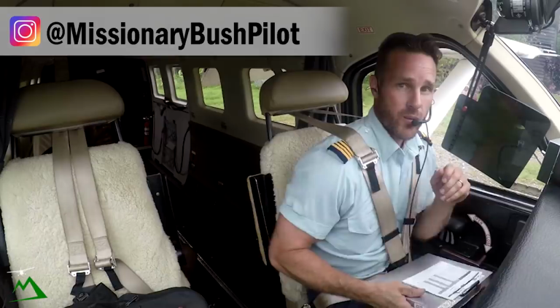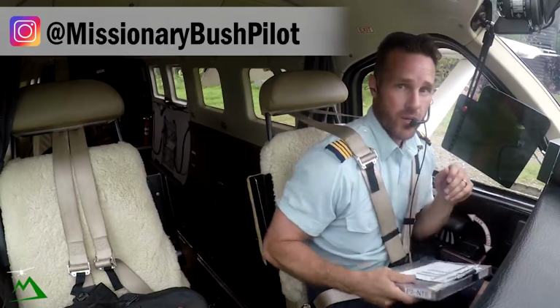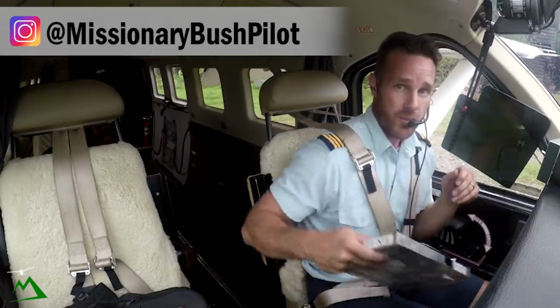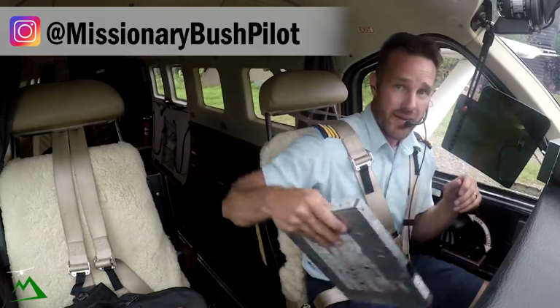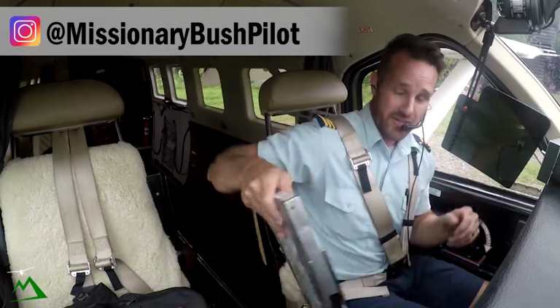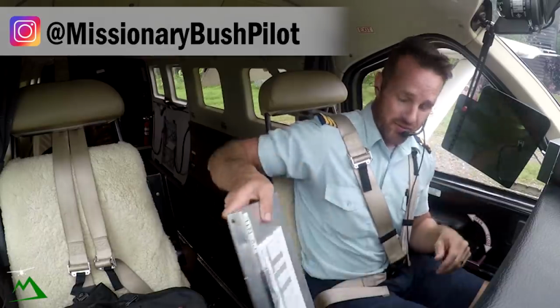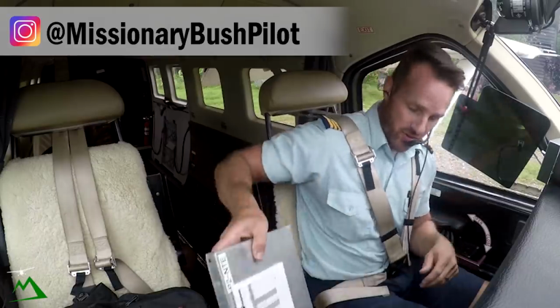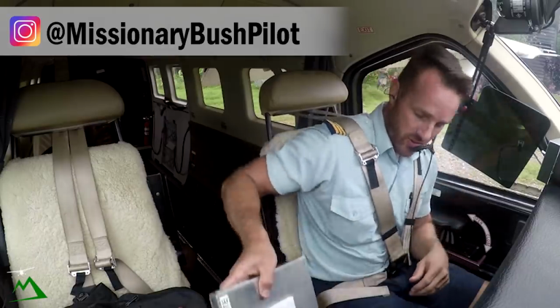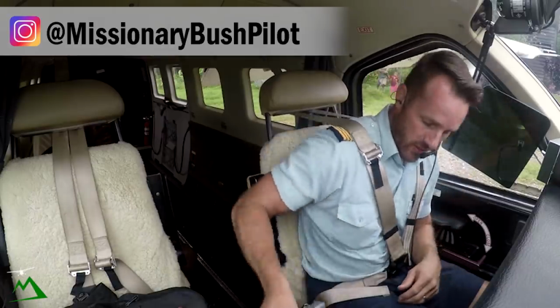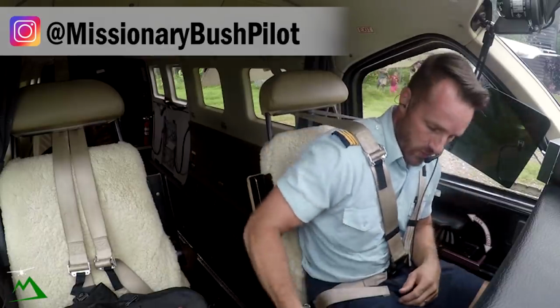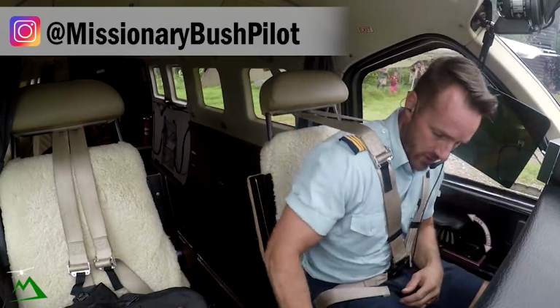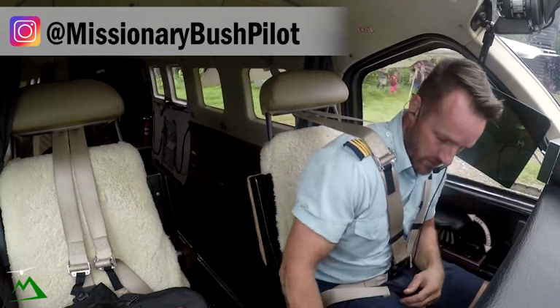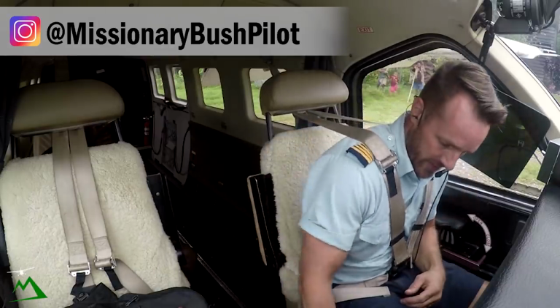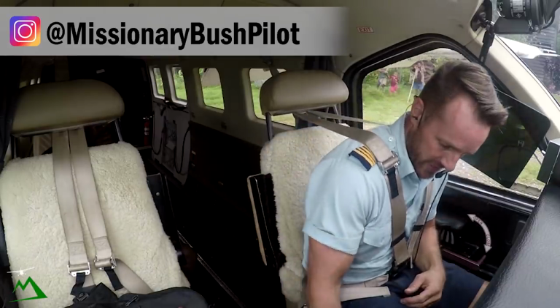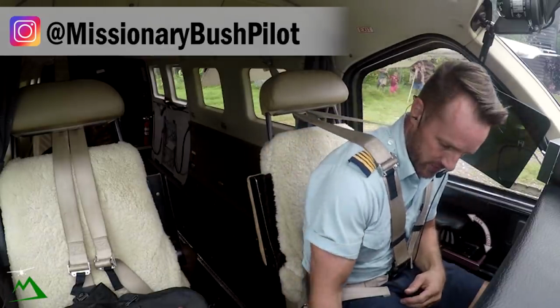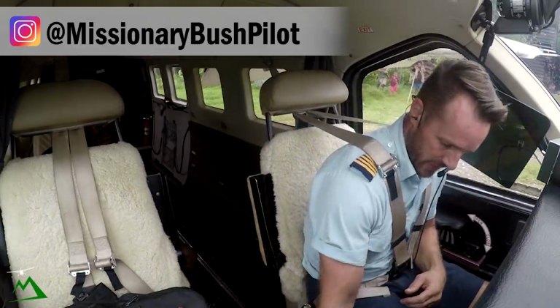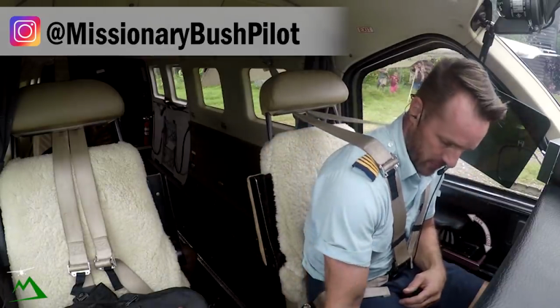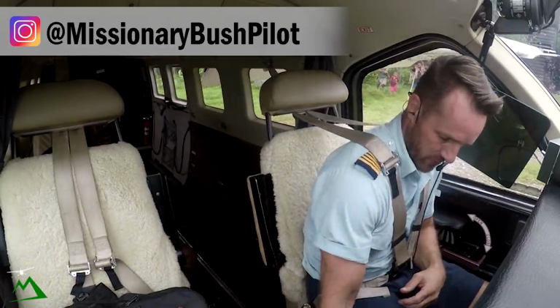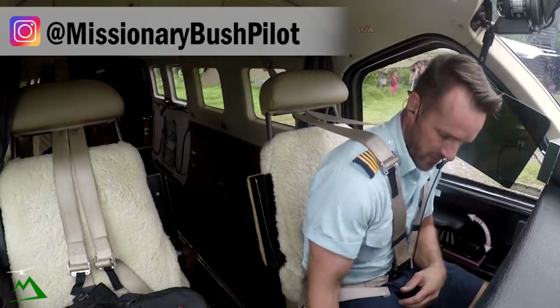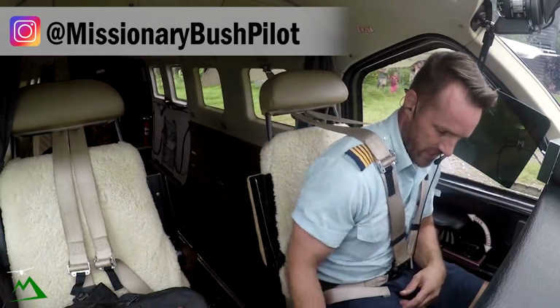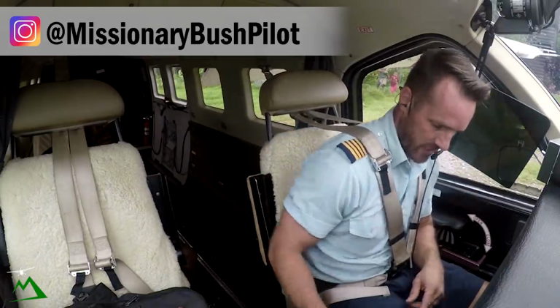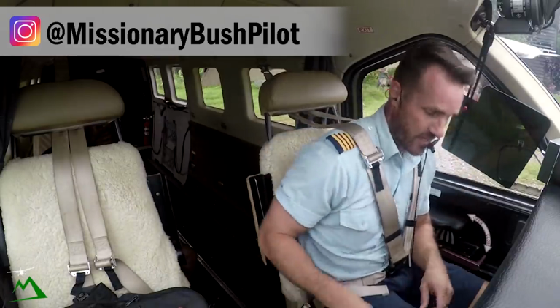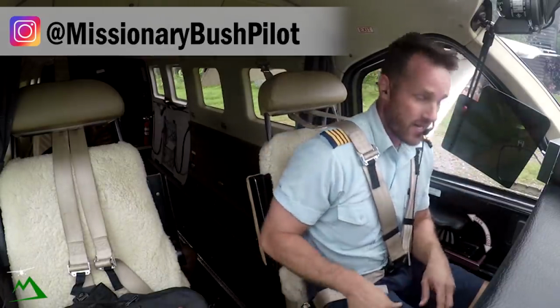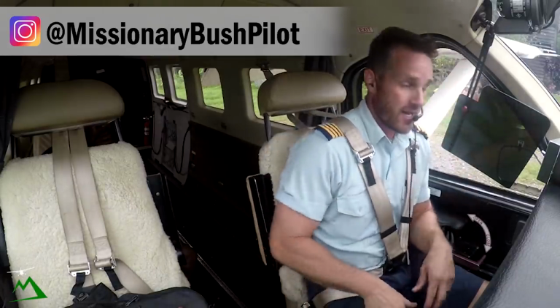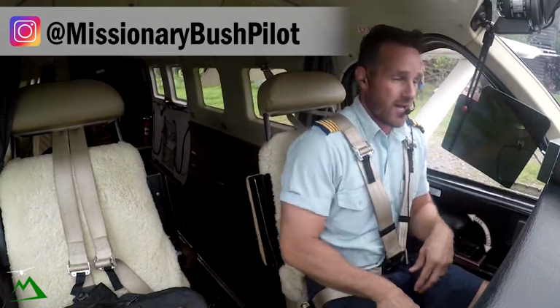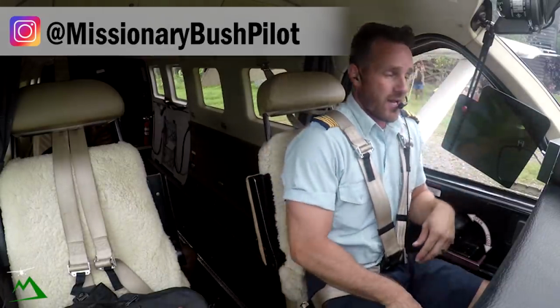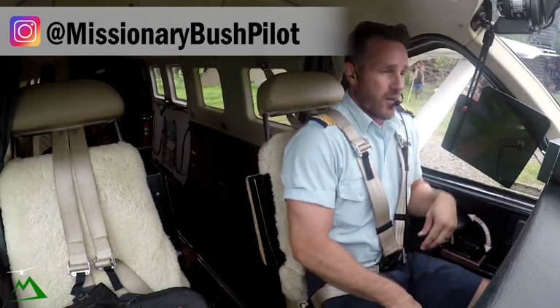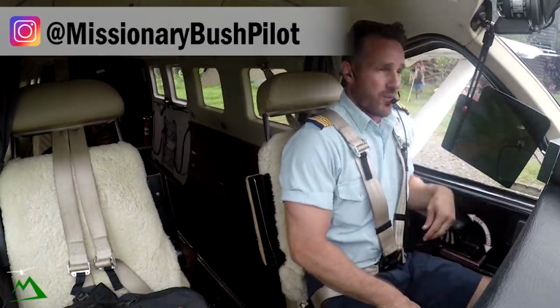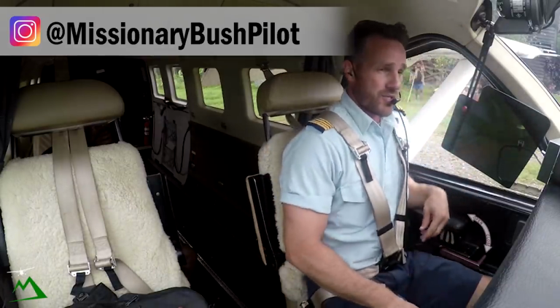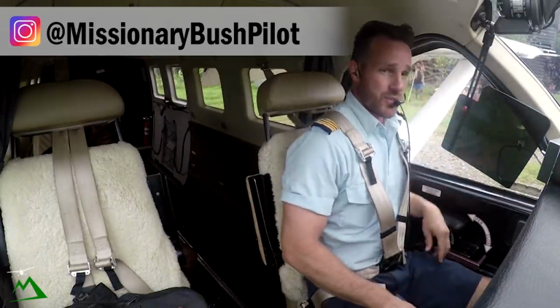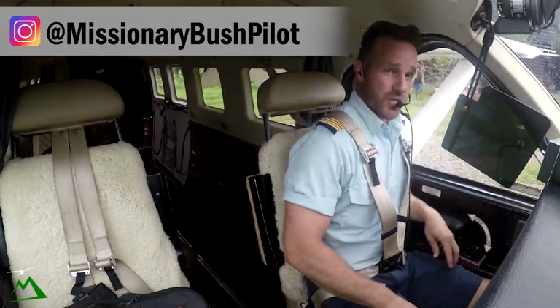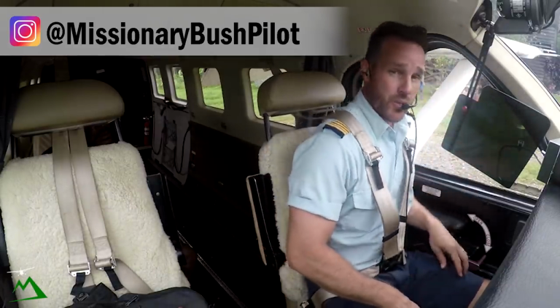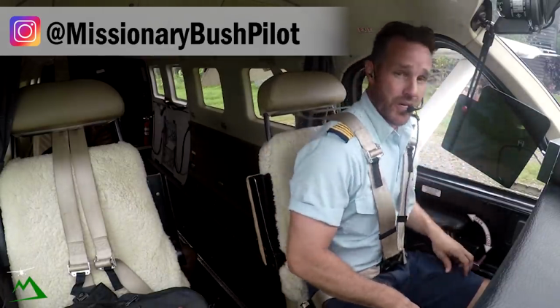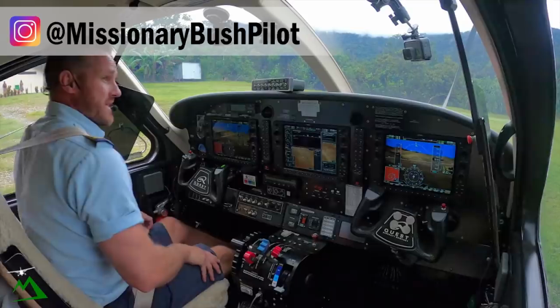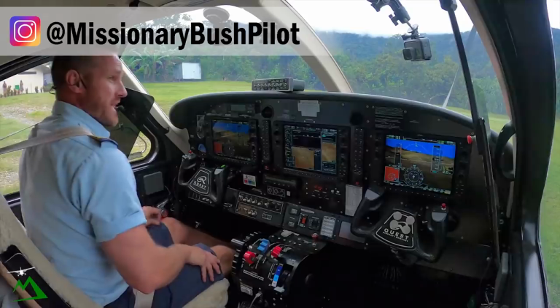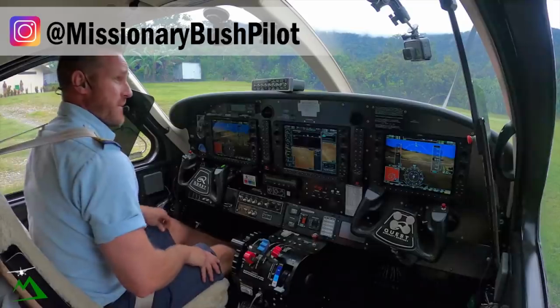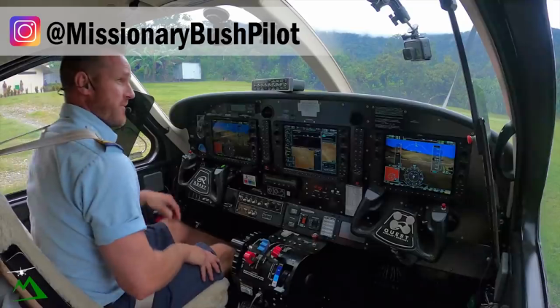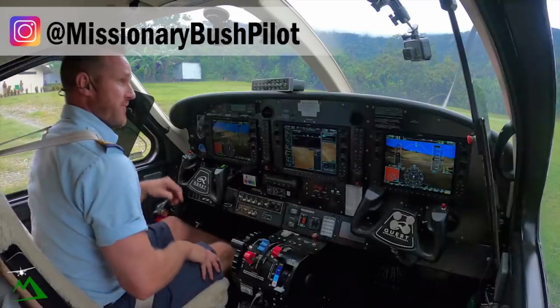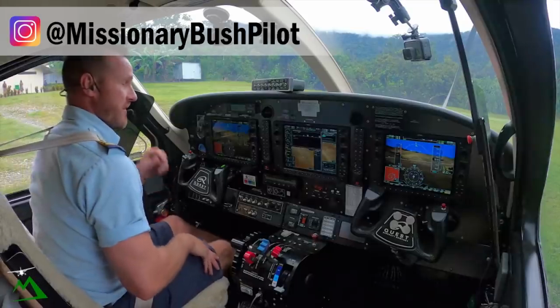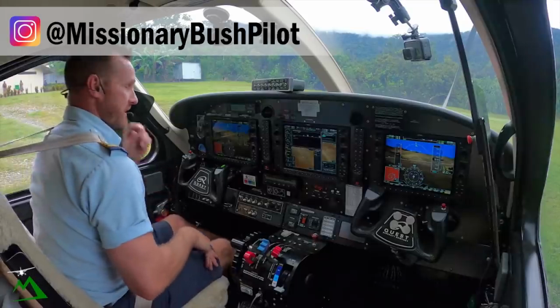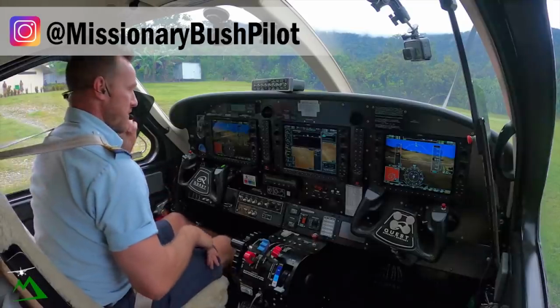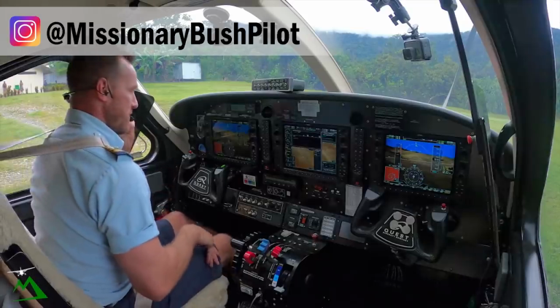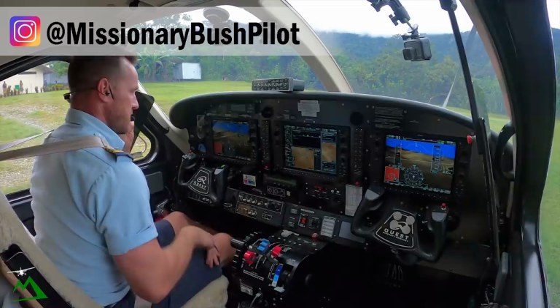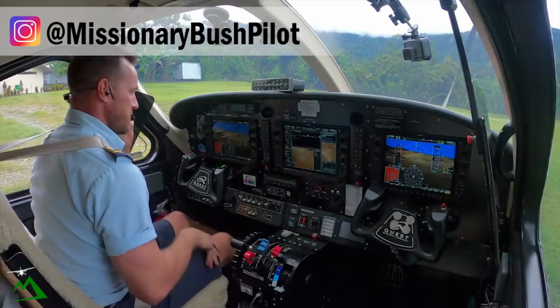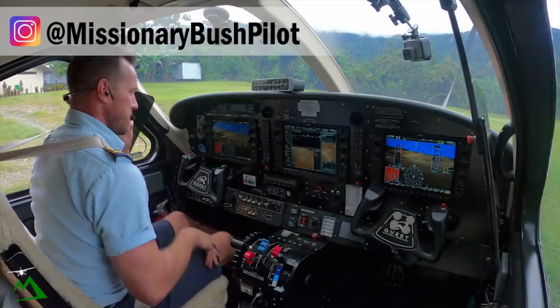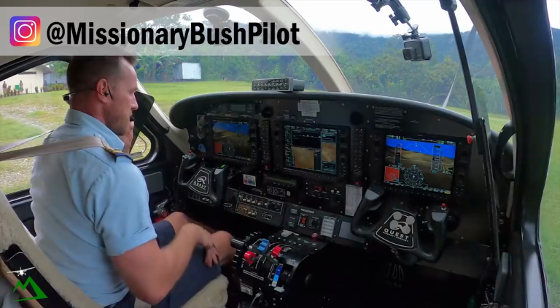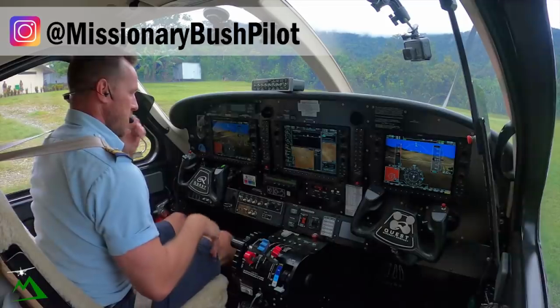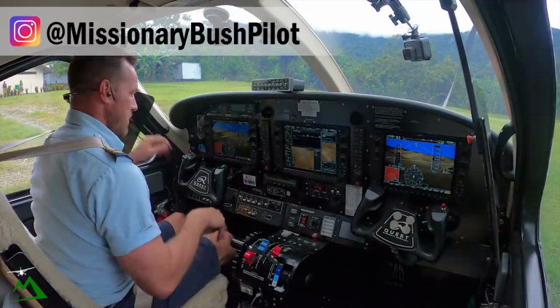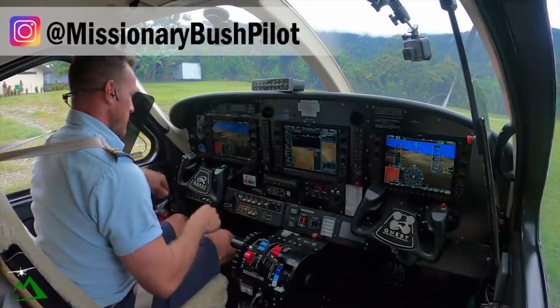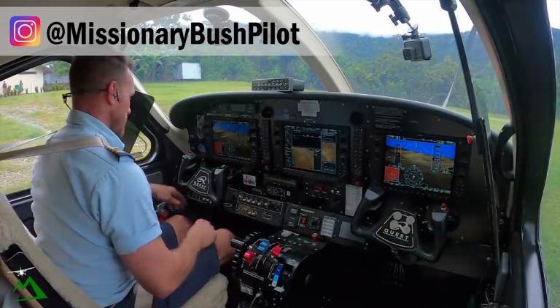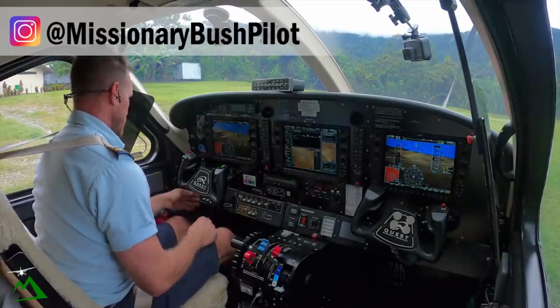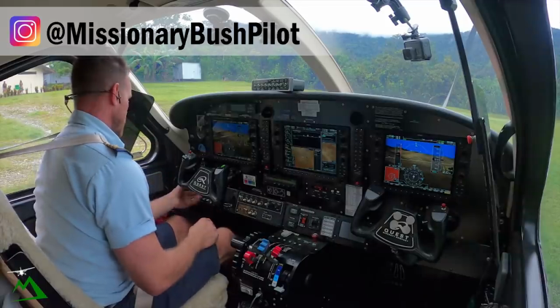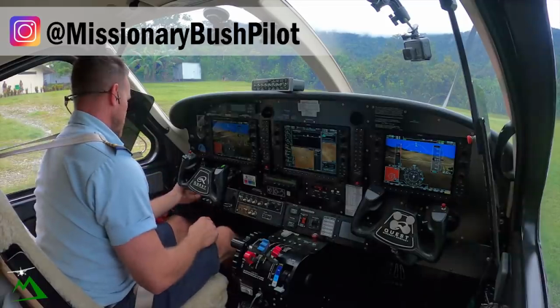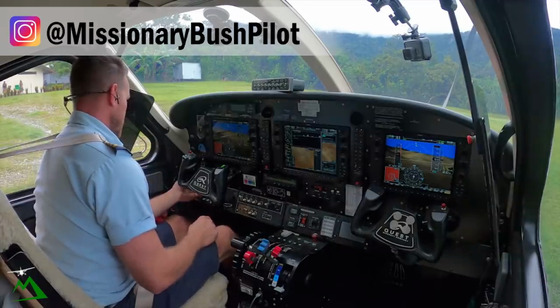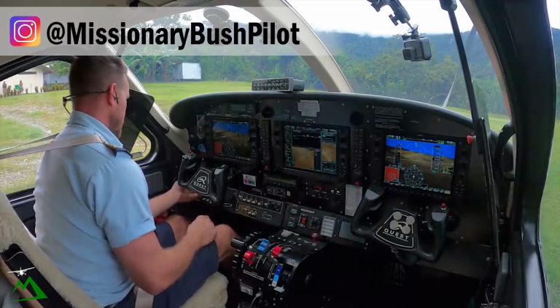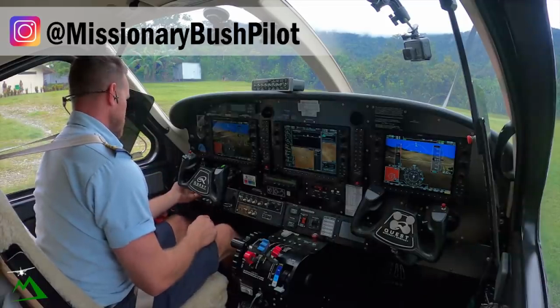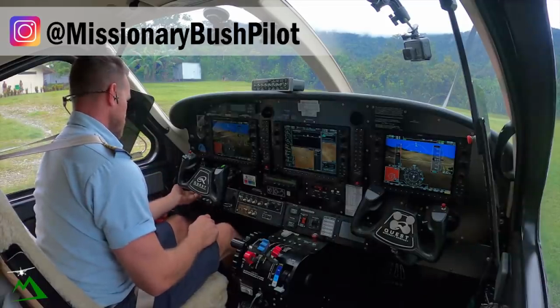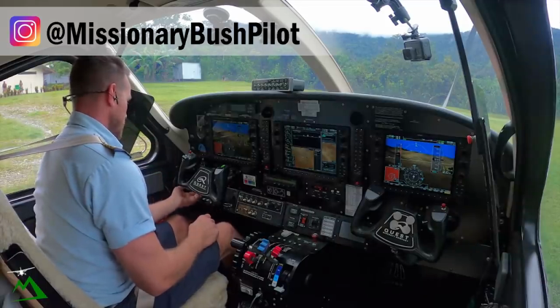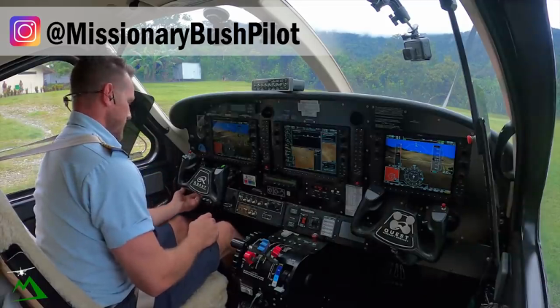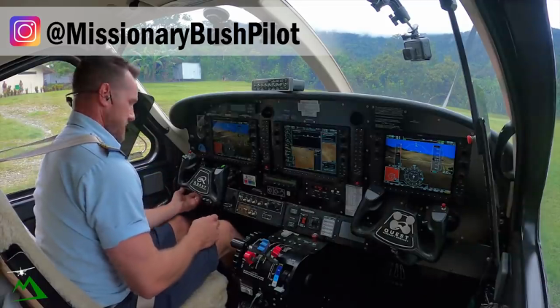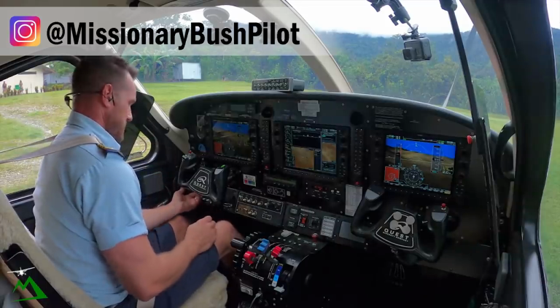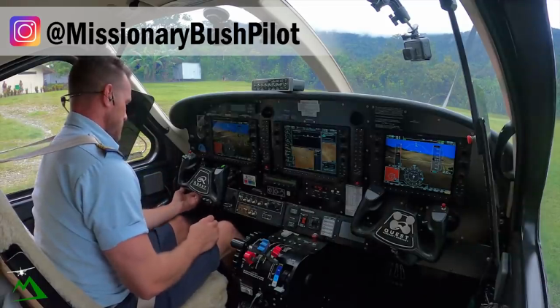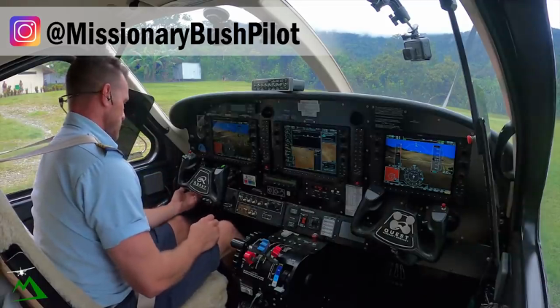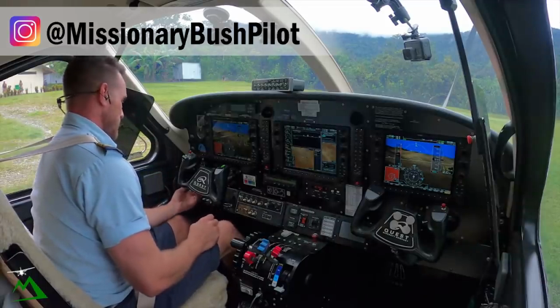Welcome back to the vlog and welcome back to Papua New Guinea. We're just doing a quick 10-minute flight over to Wanakipa today, so let's go ahead and get started.